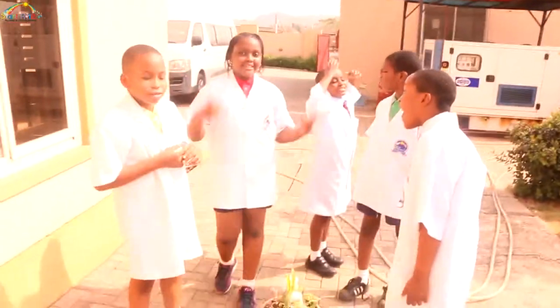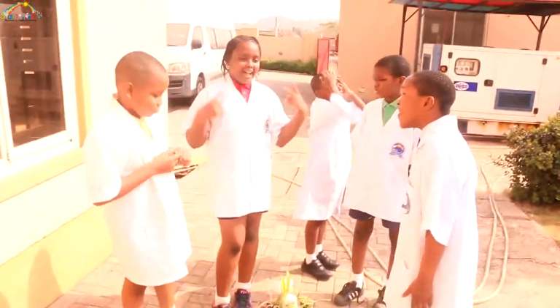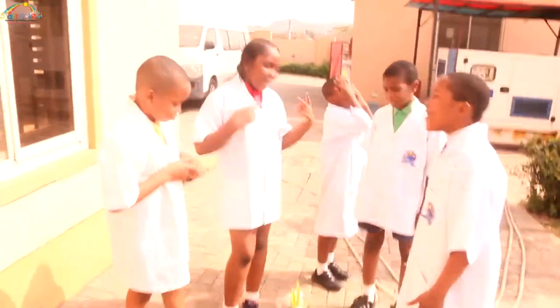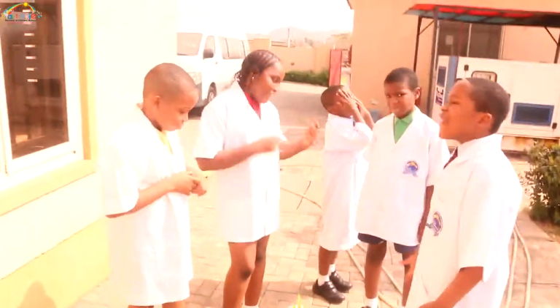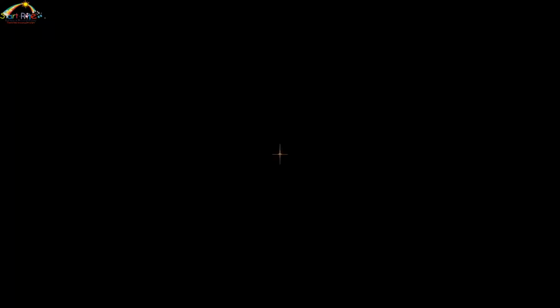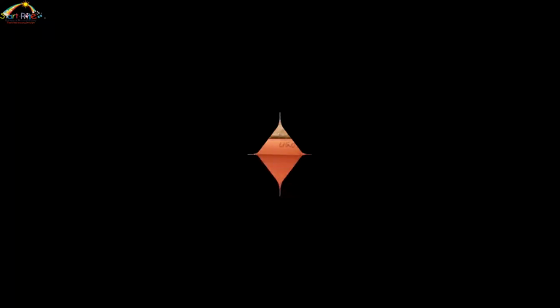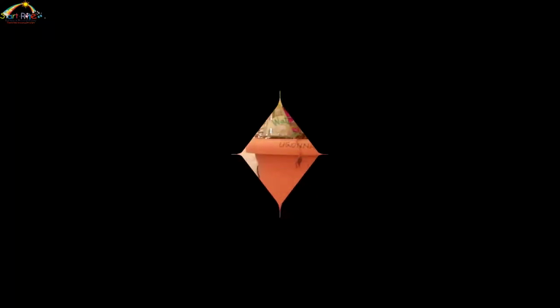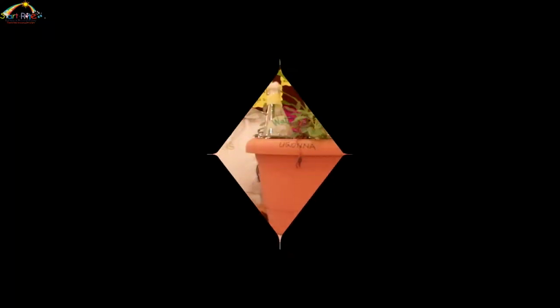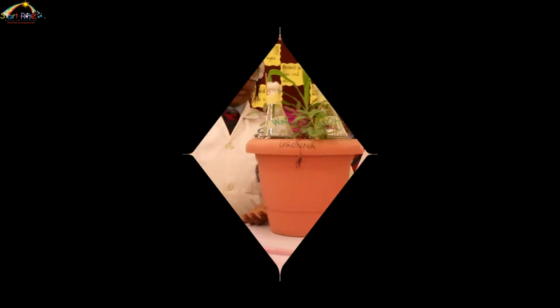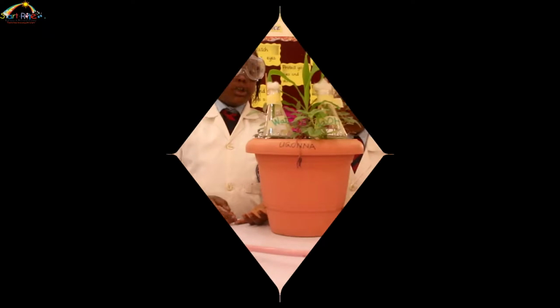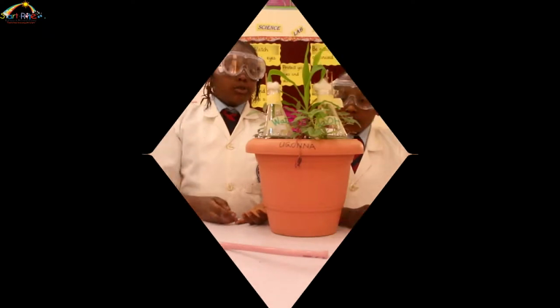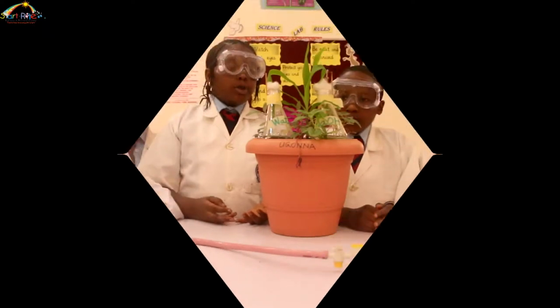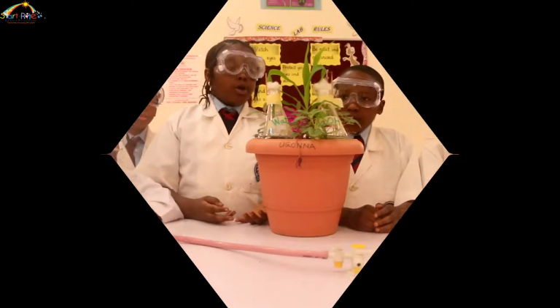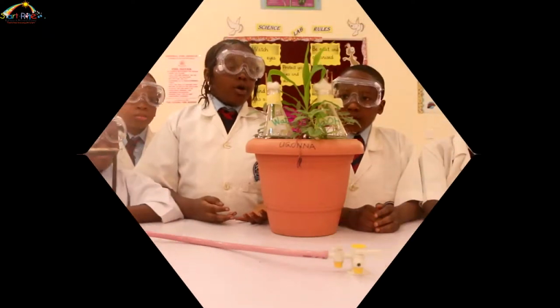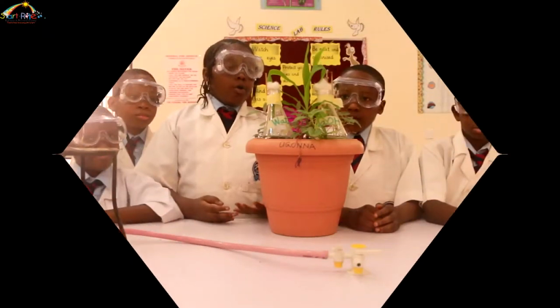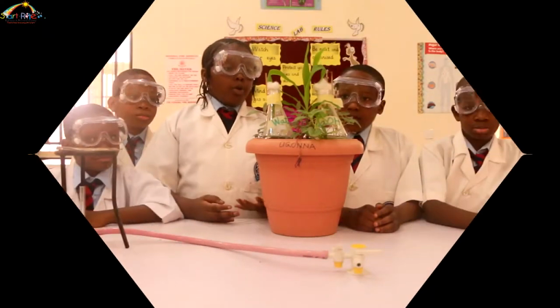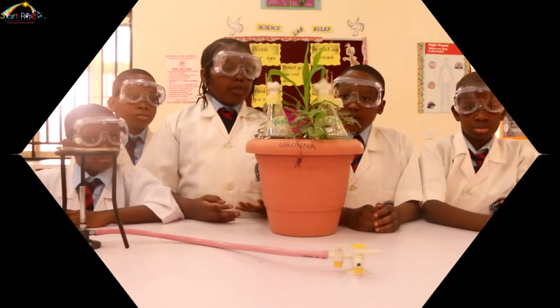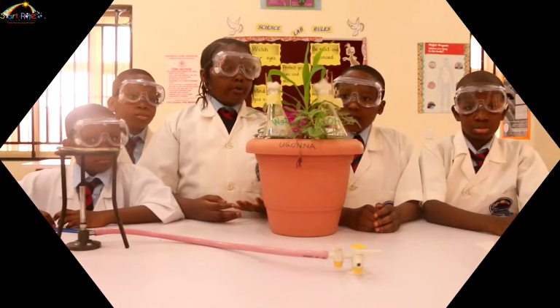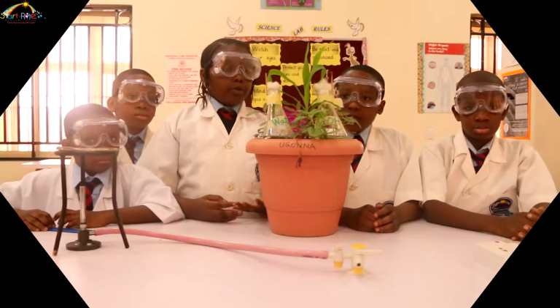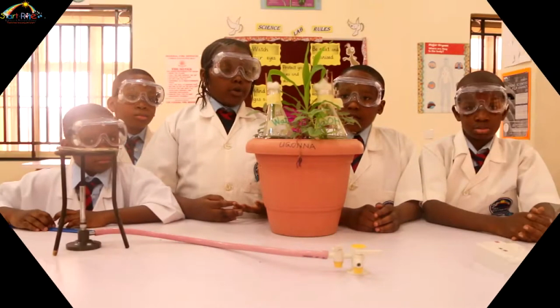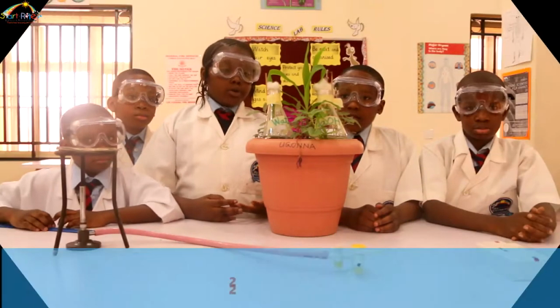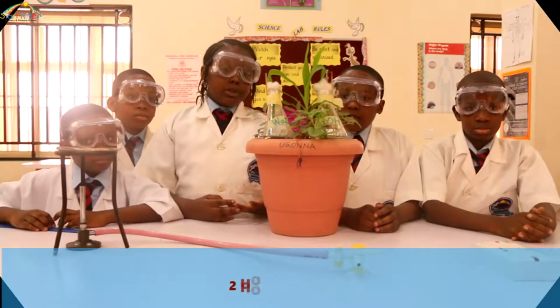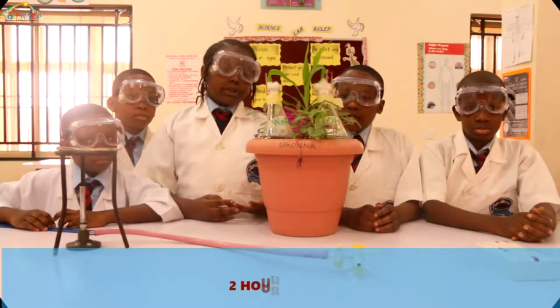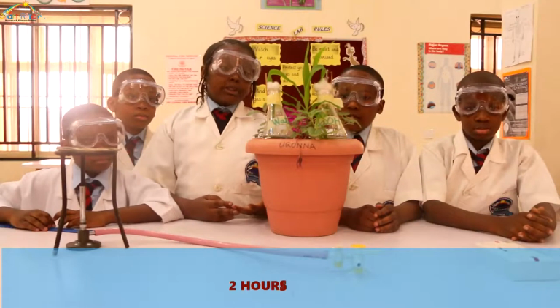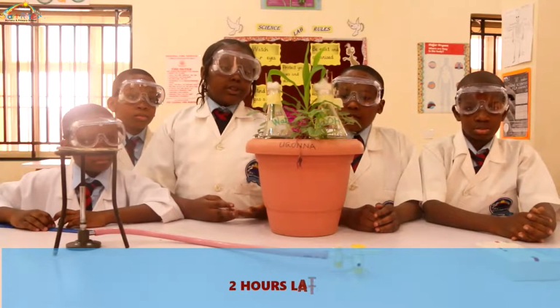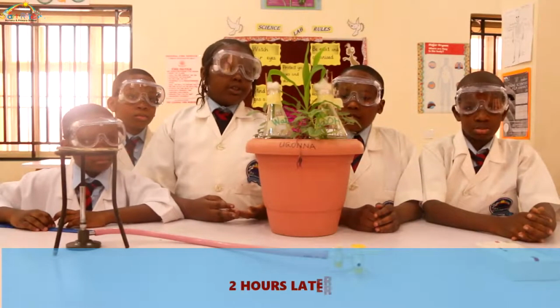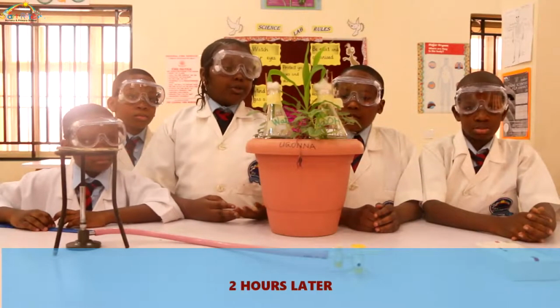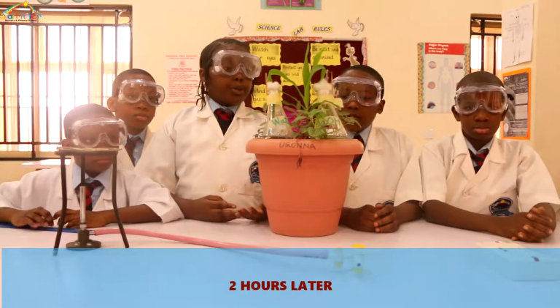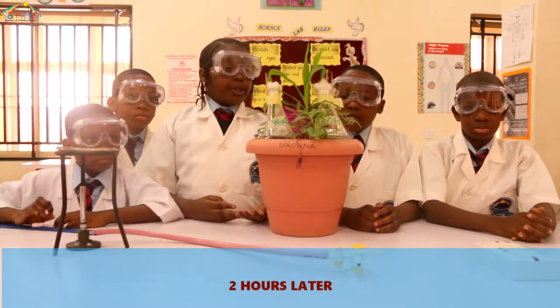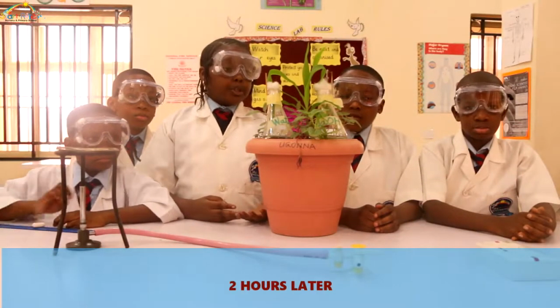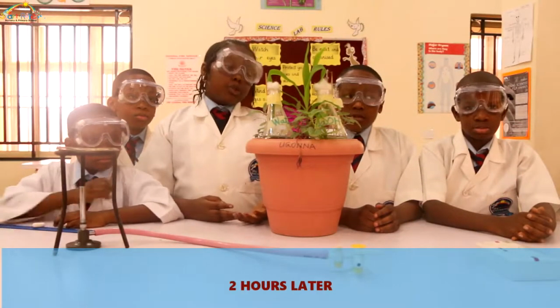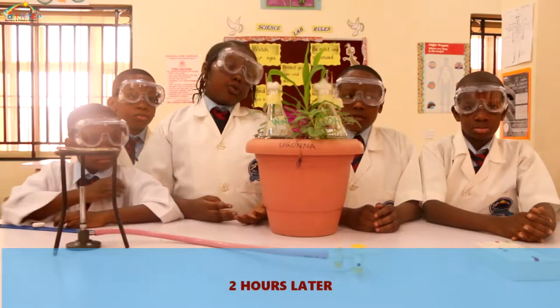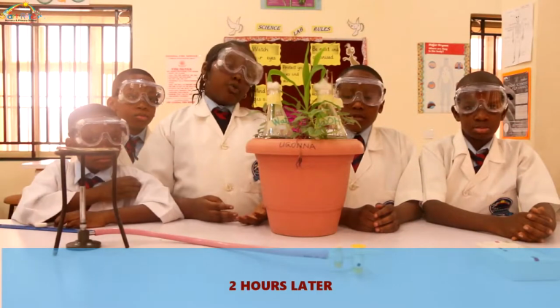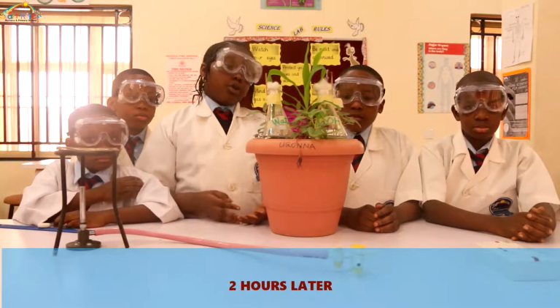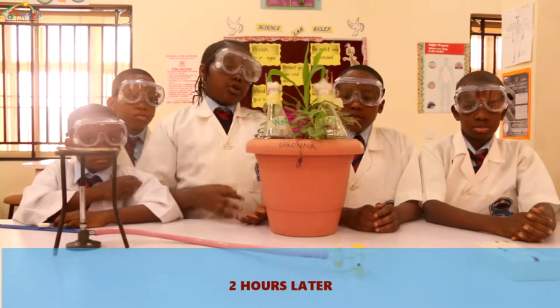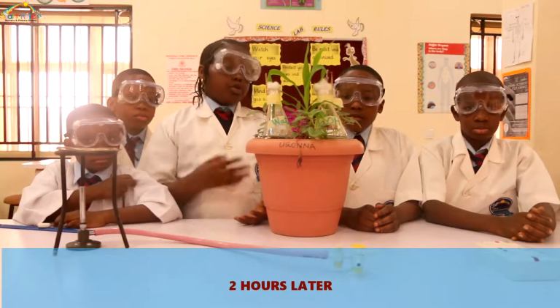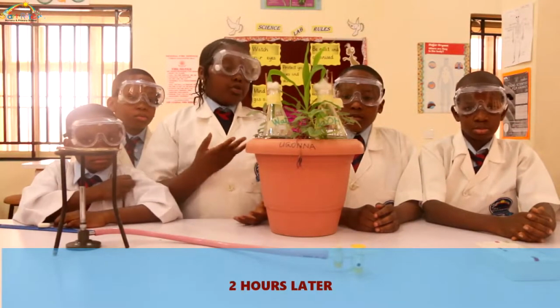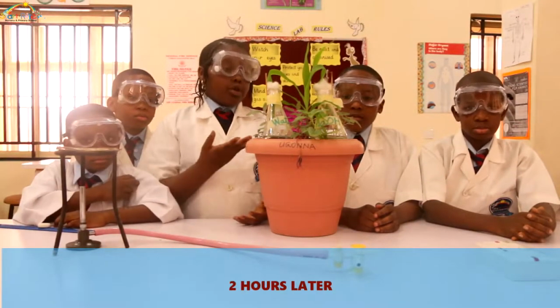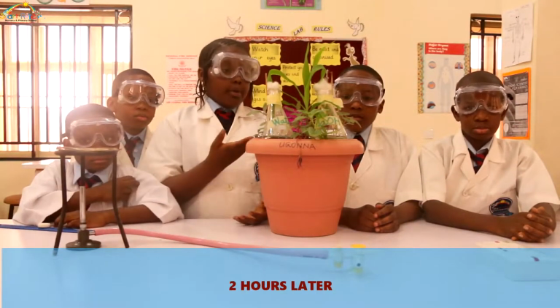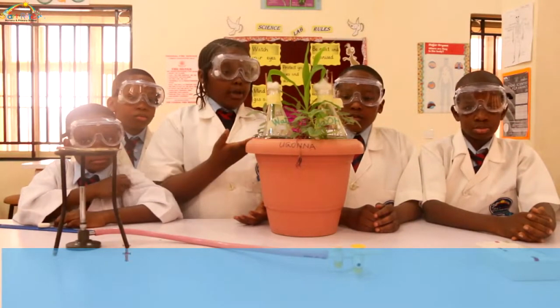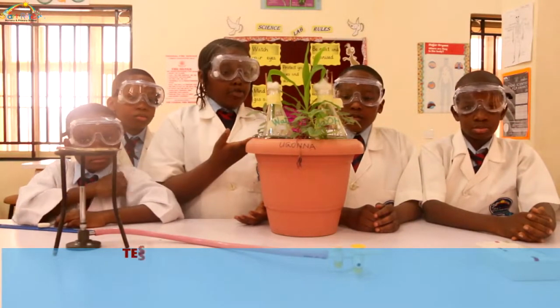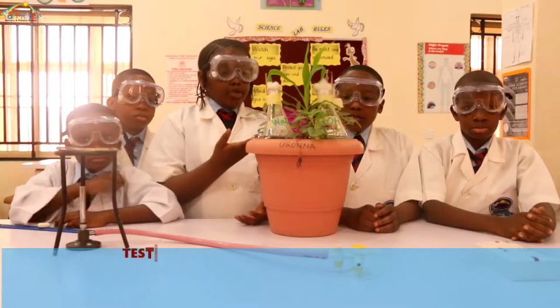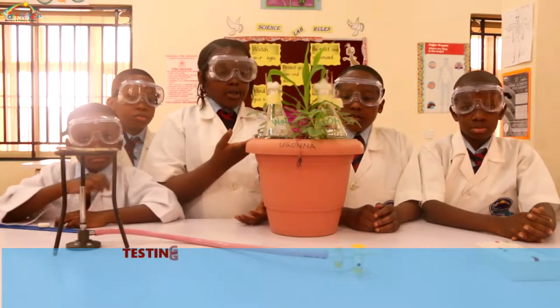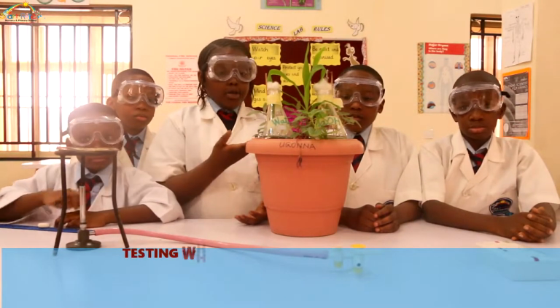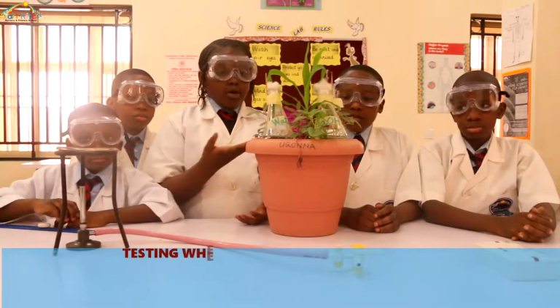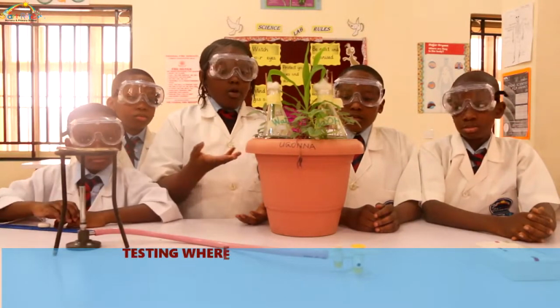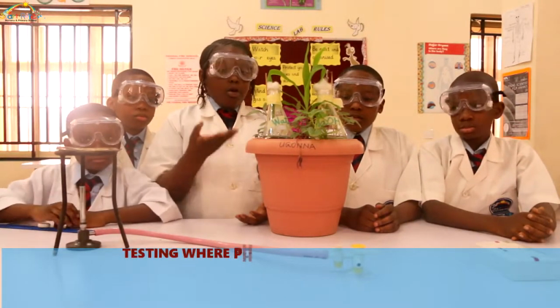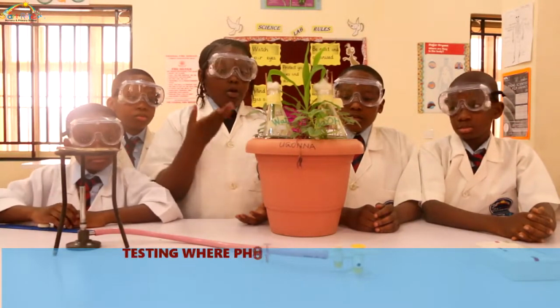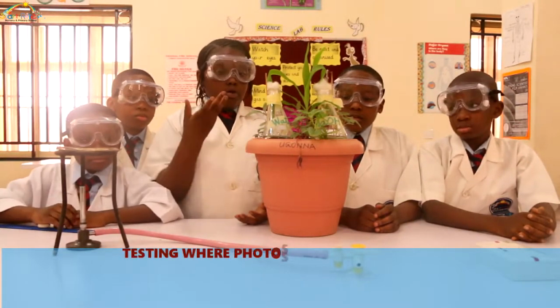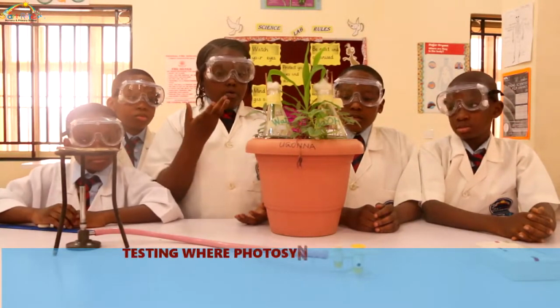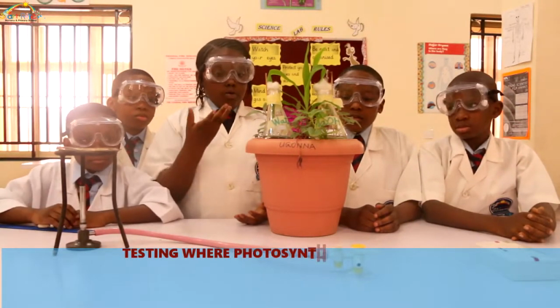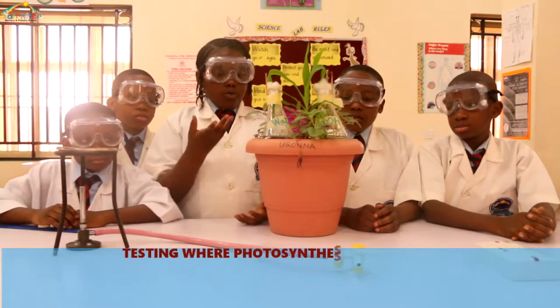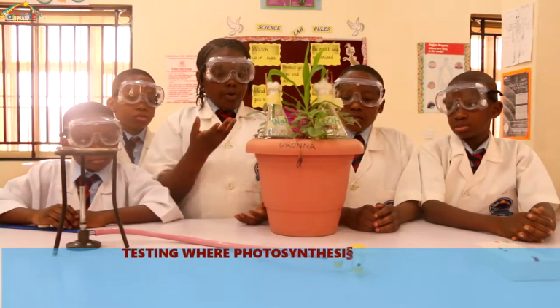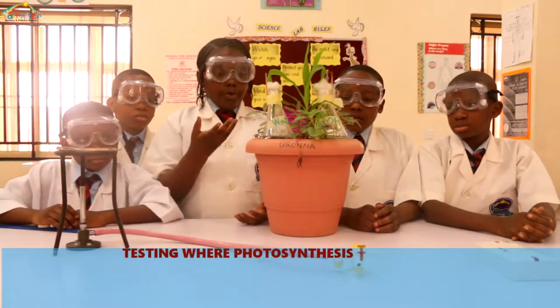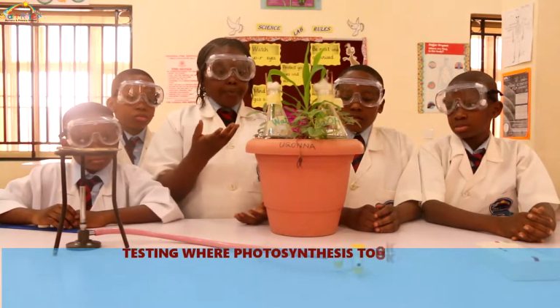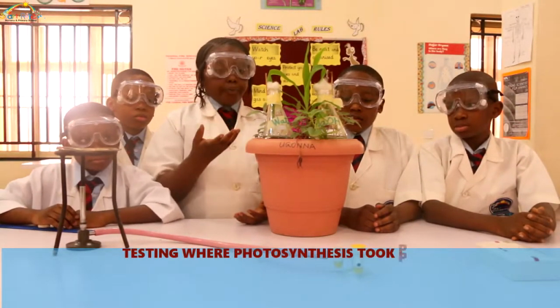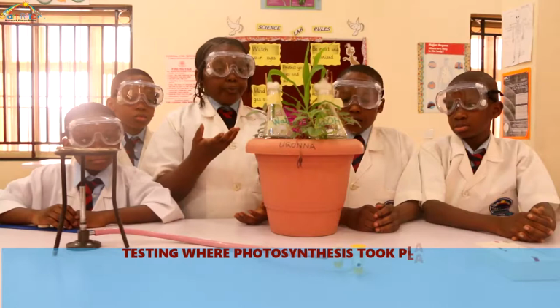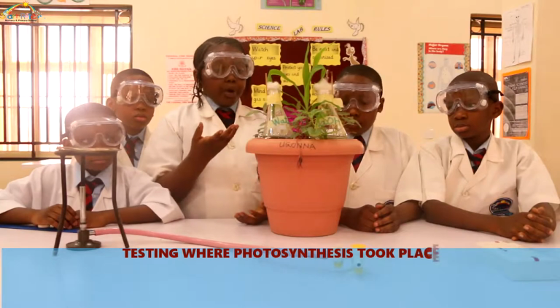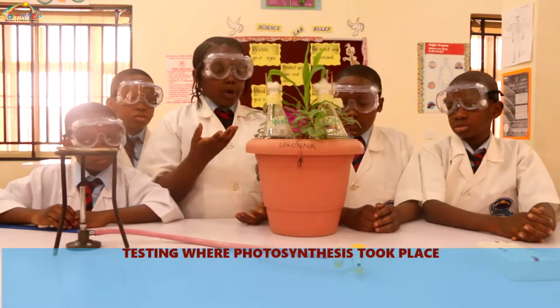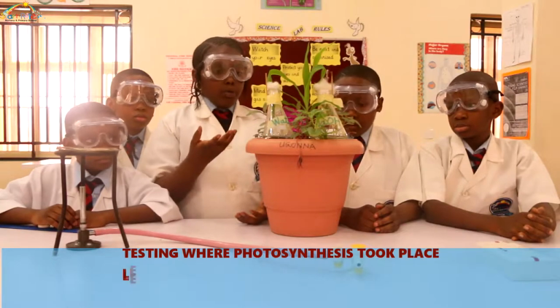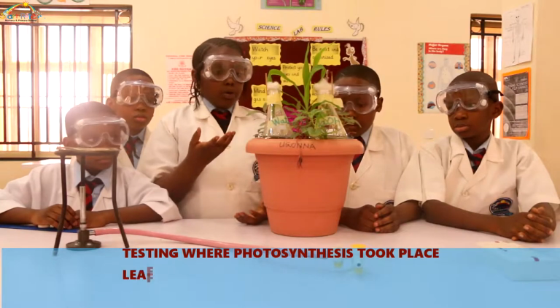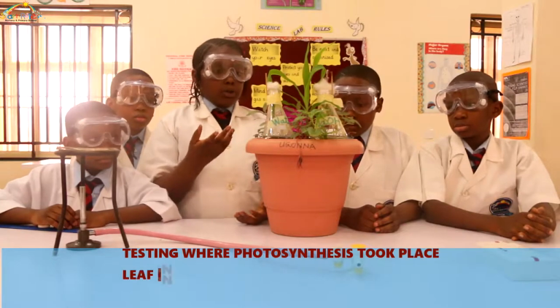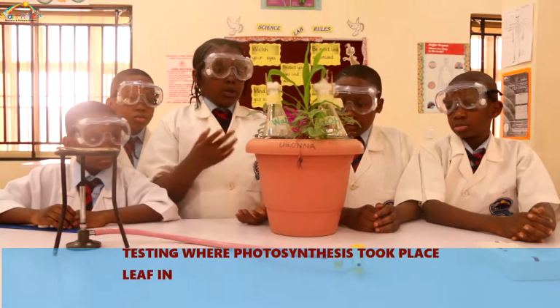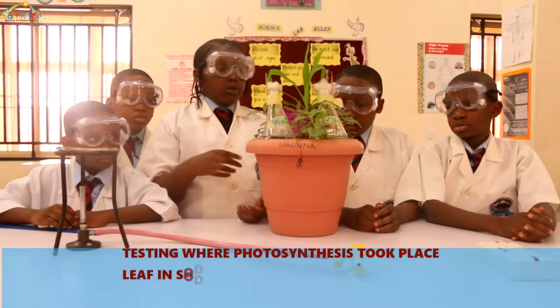We are going to find out whether photosynthesis took place in the one with sodium hydroxide or the one with water.